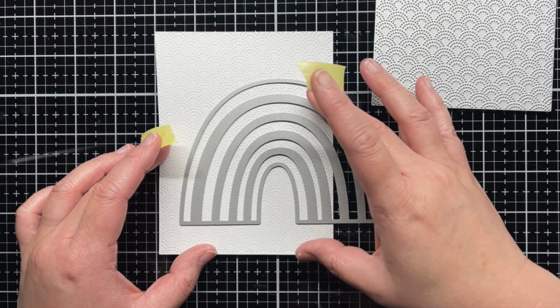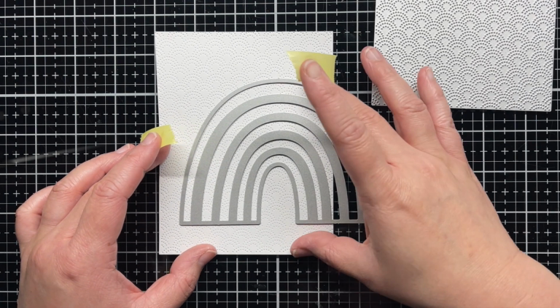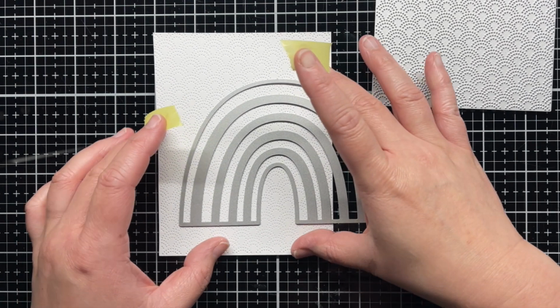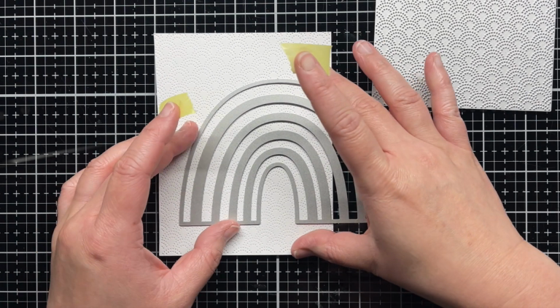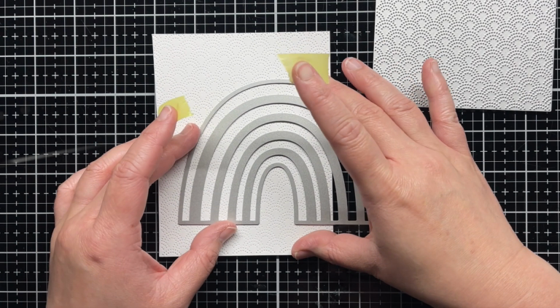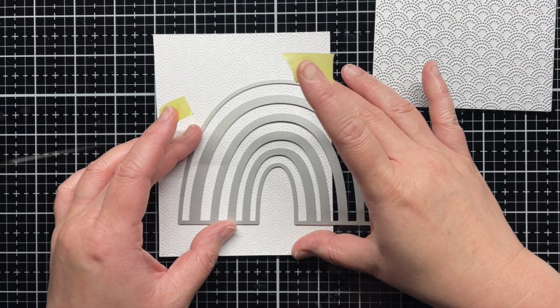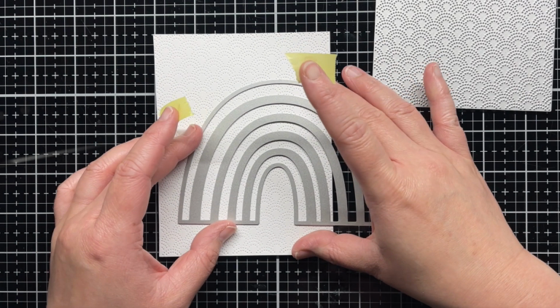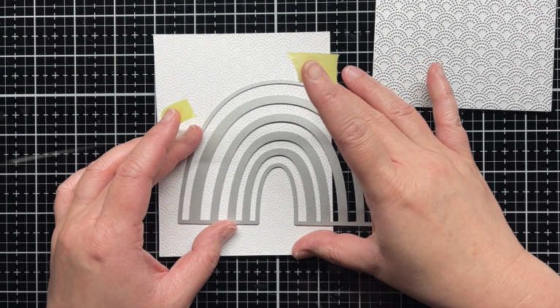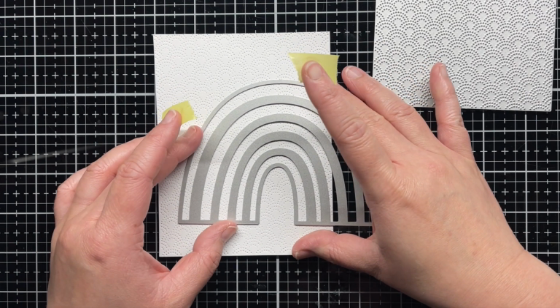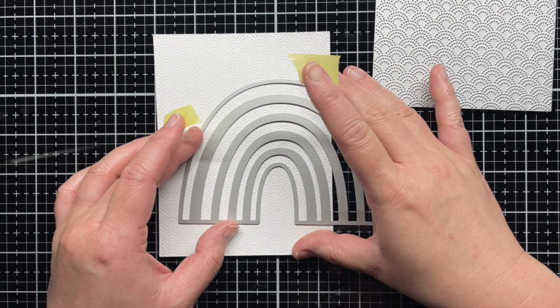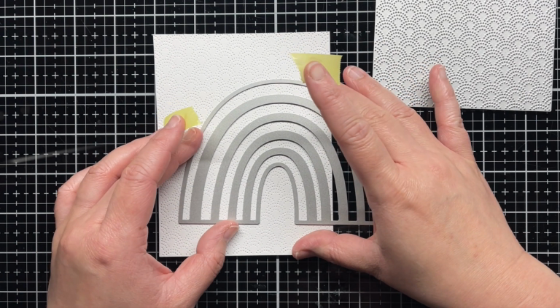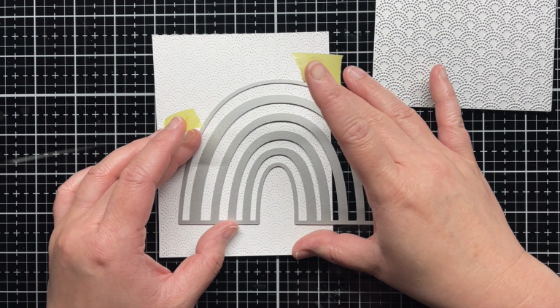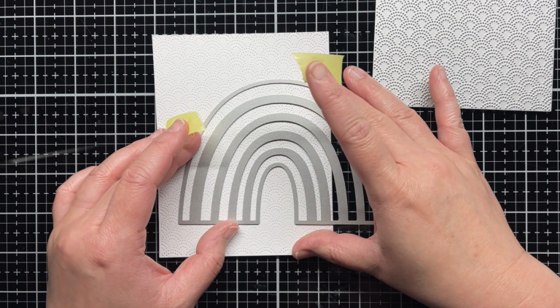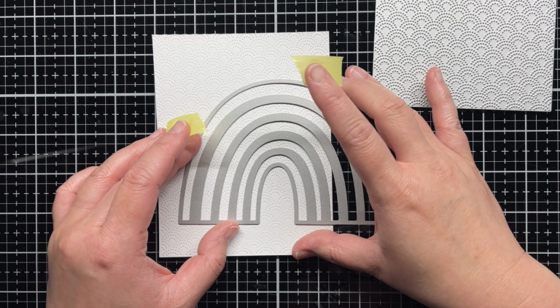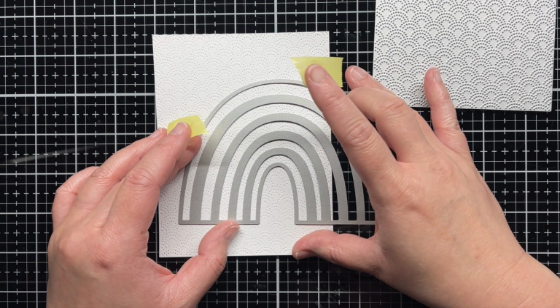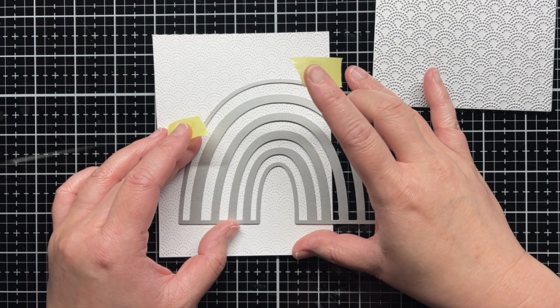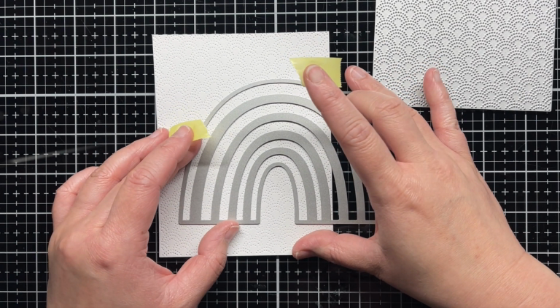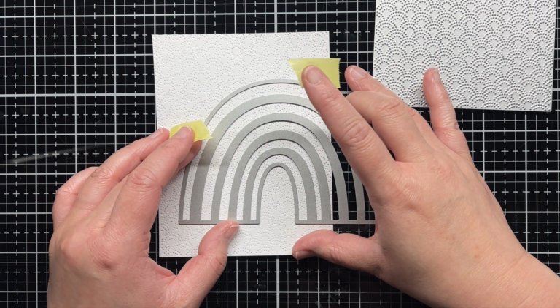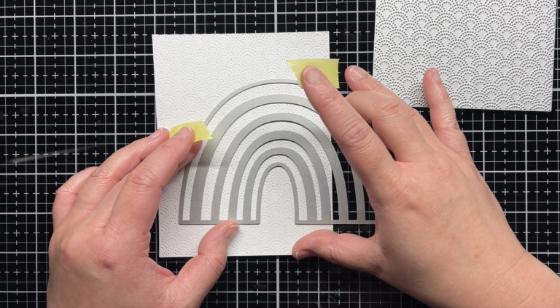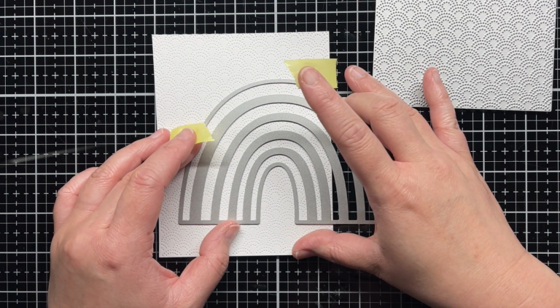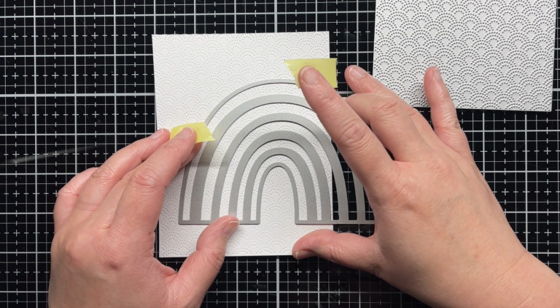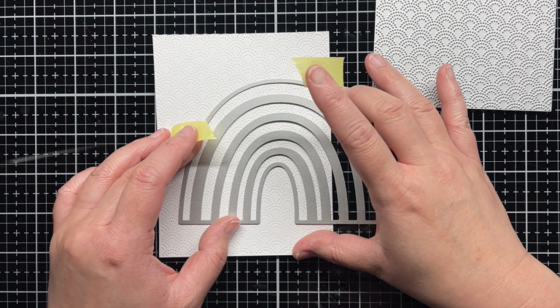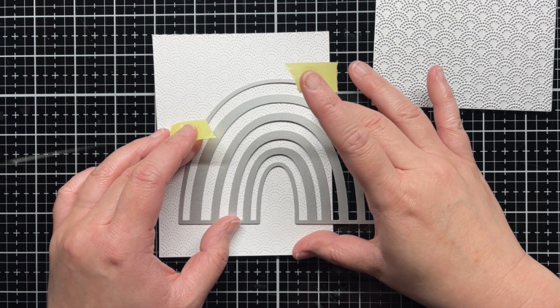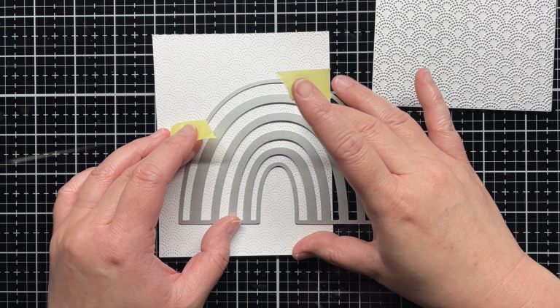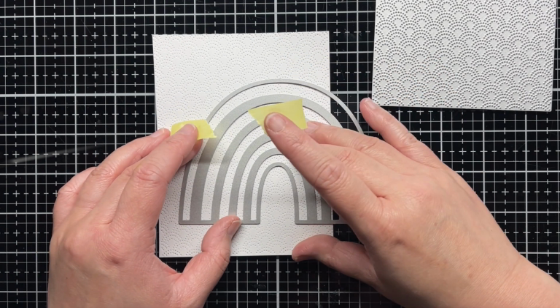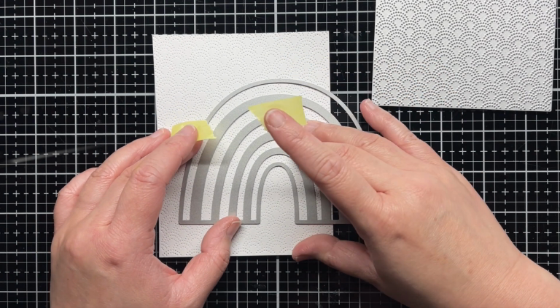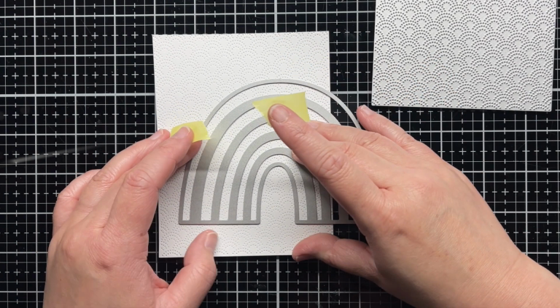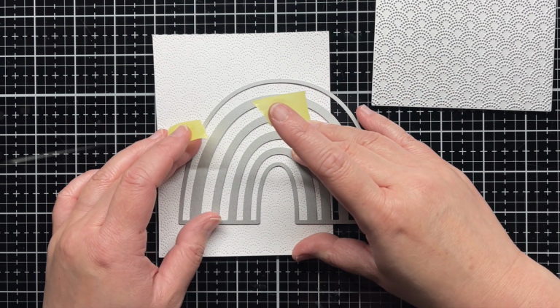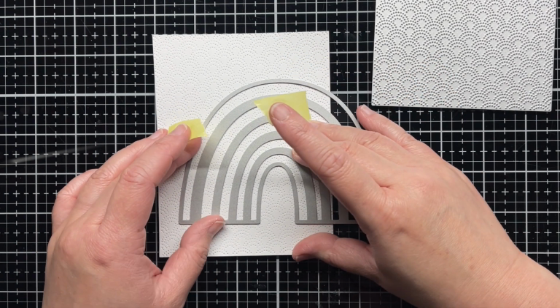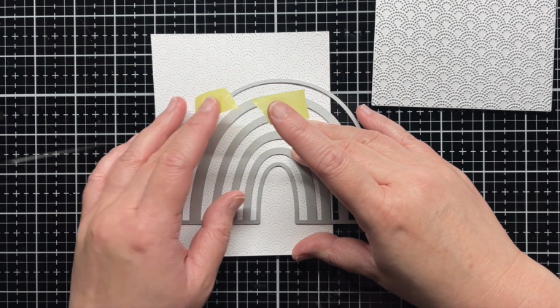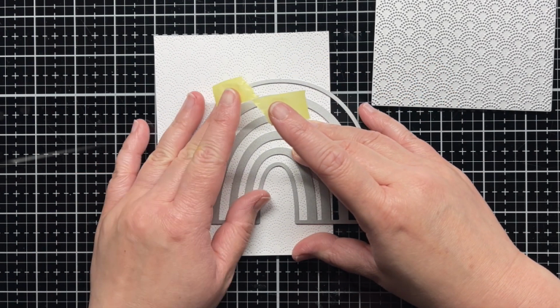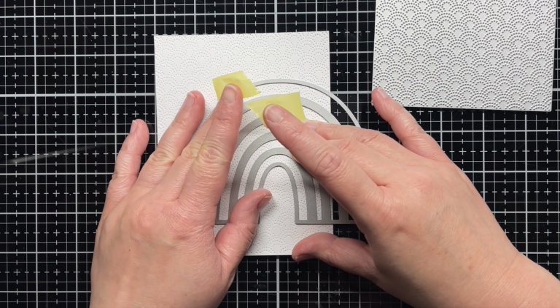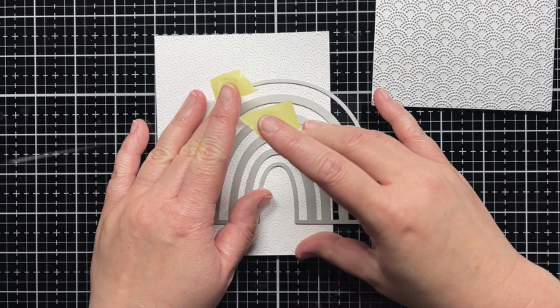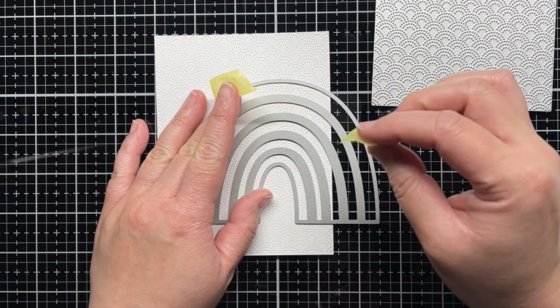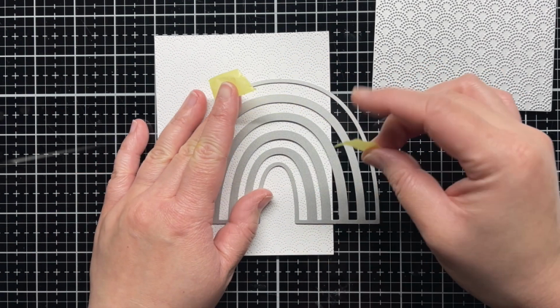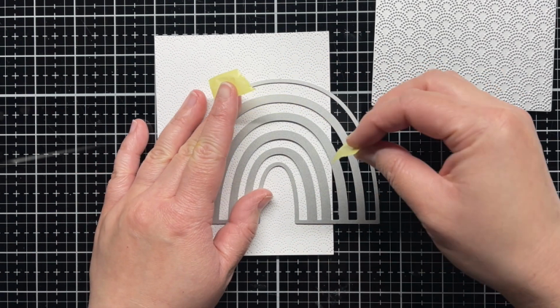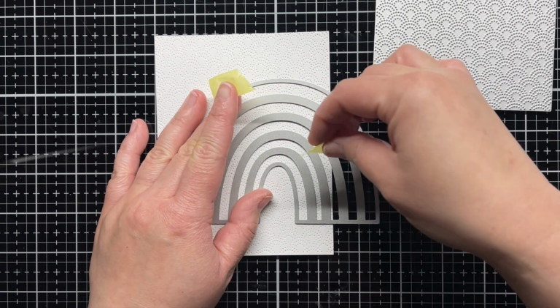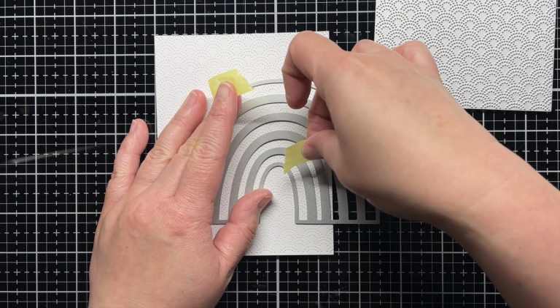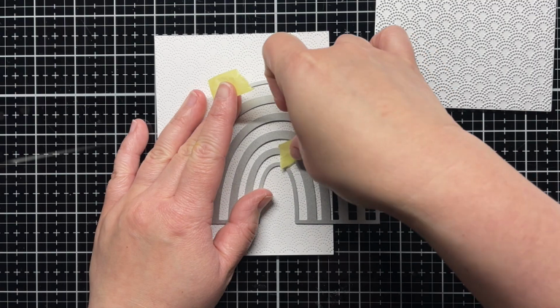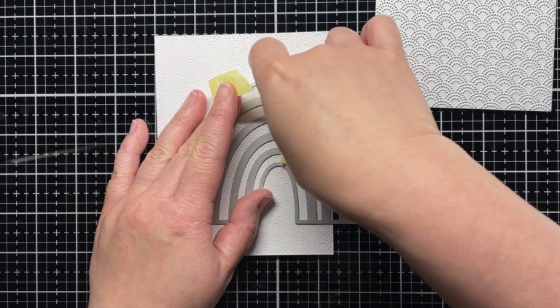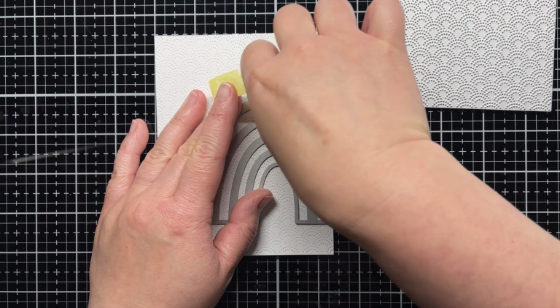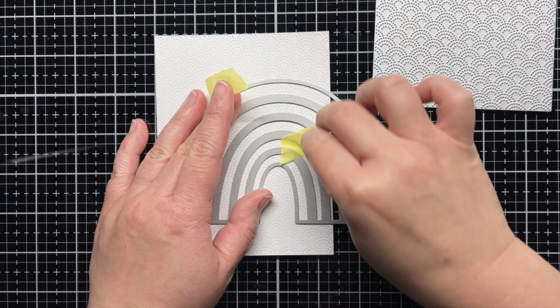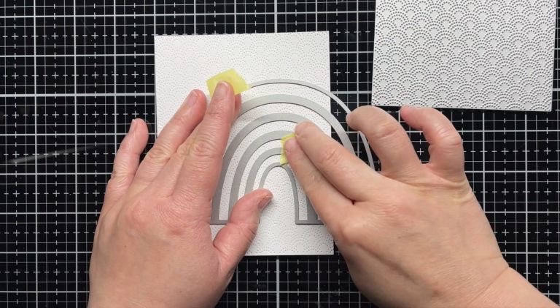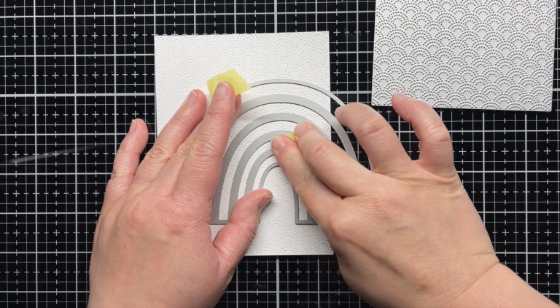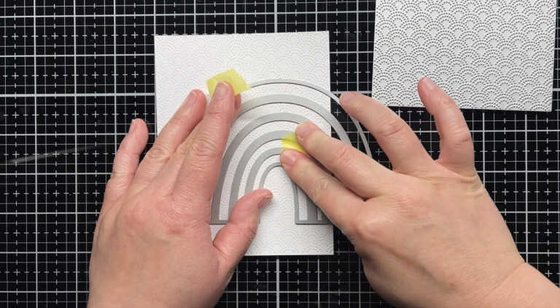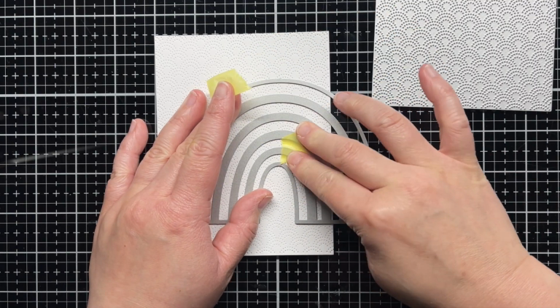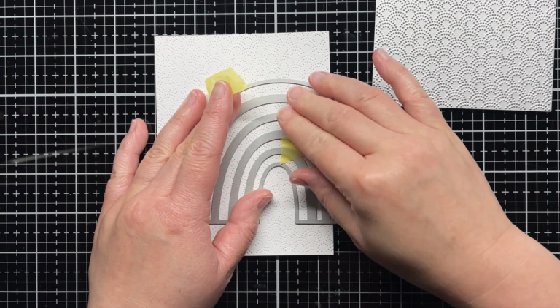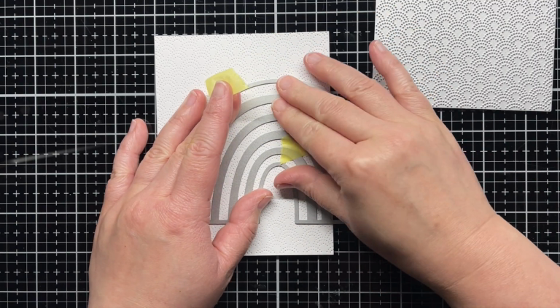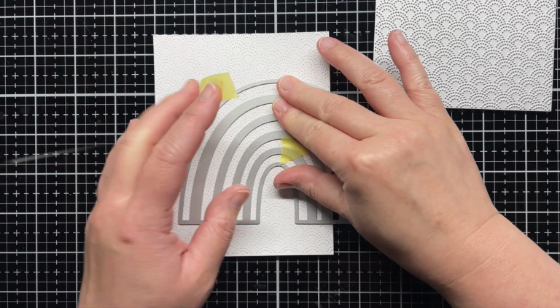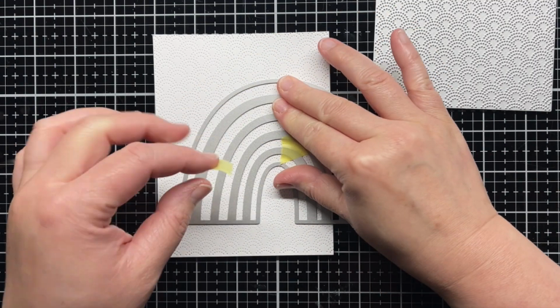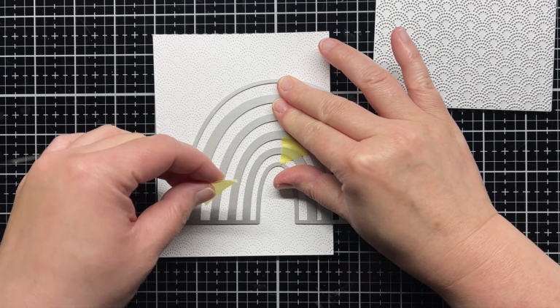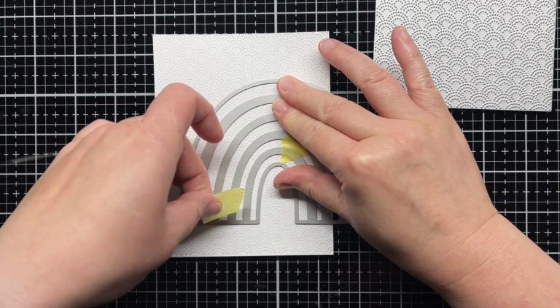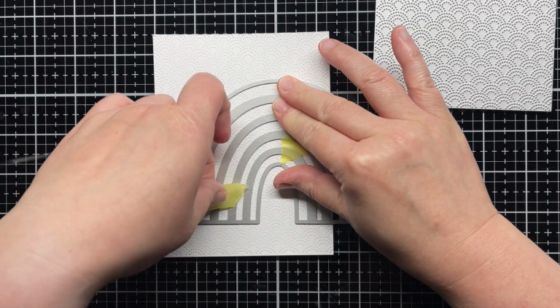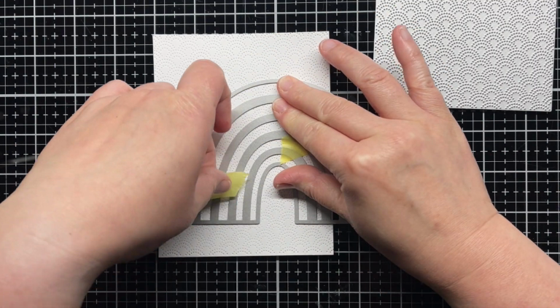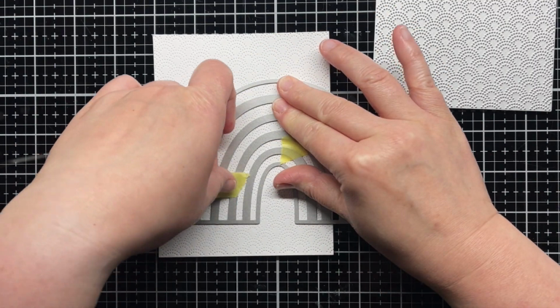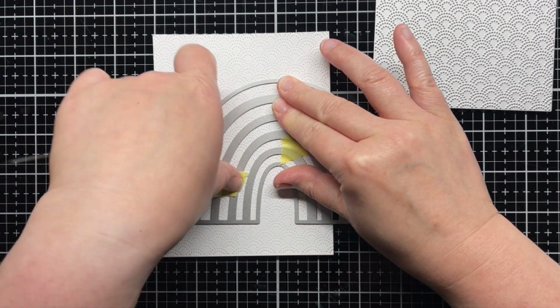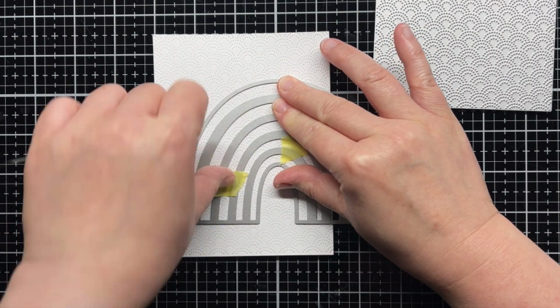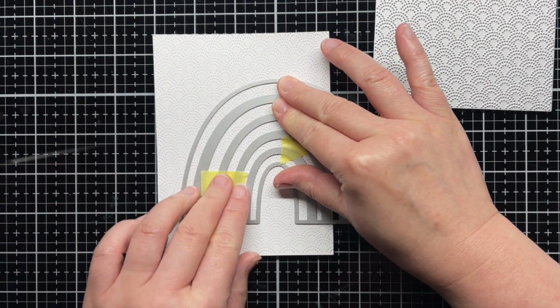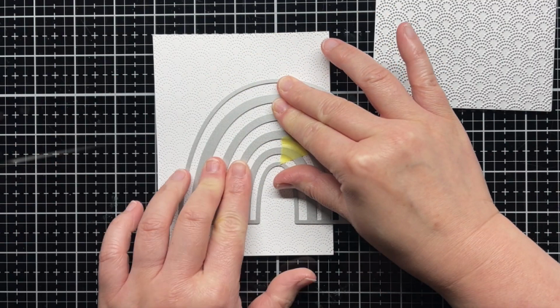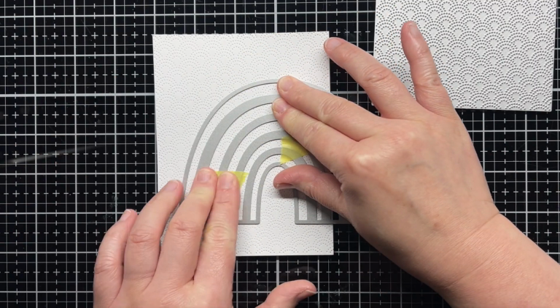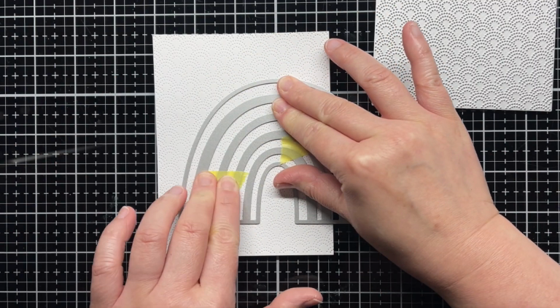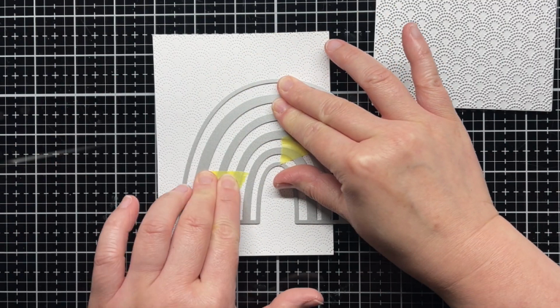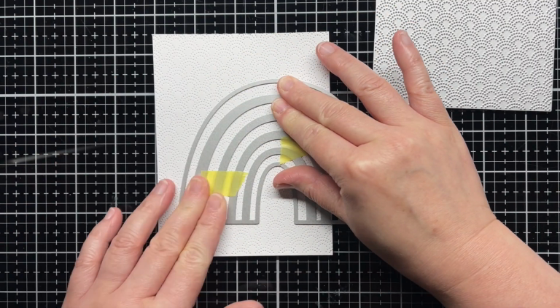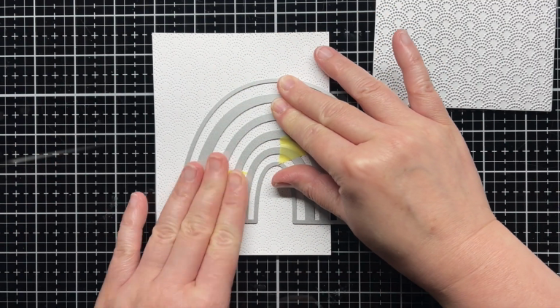Then I tape the Rainbow Accents die onto the A2 panel and die cut it. The rainbow is big, so I offset it to the right side of the panel.